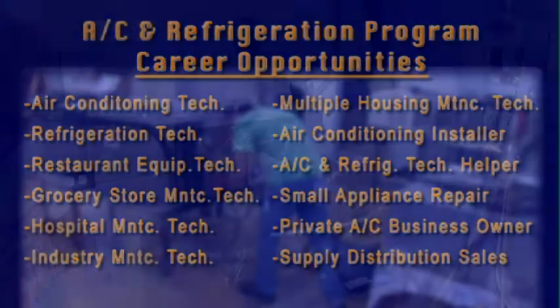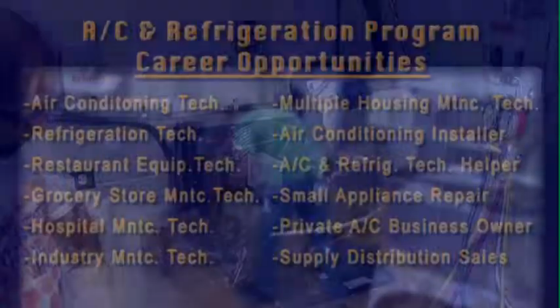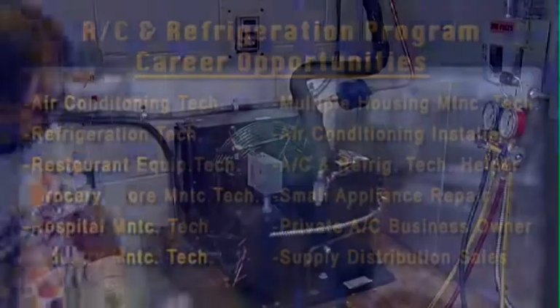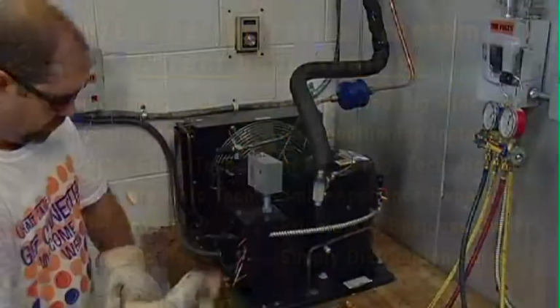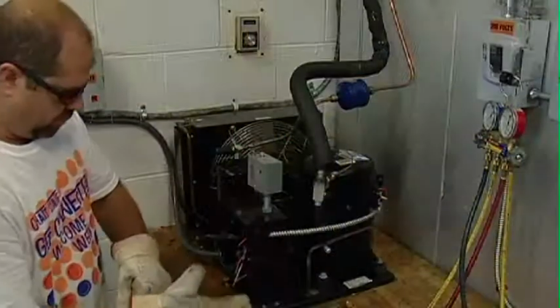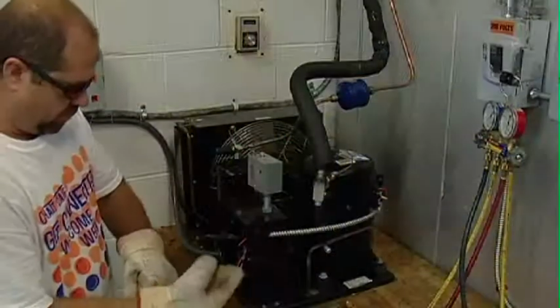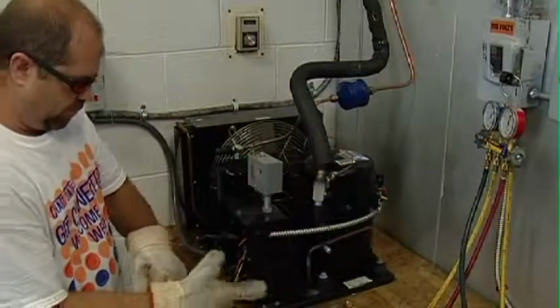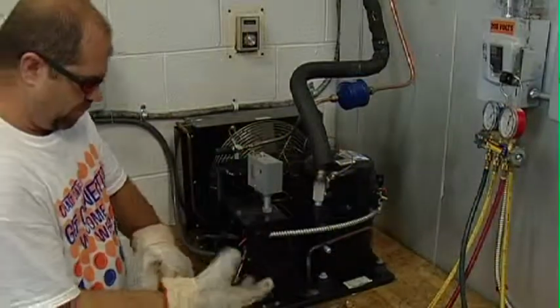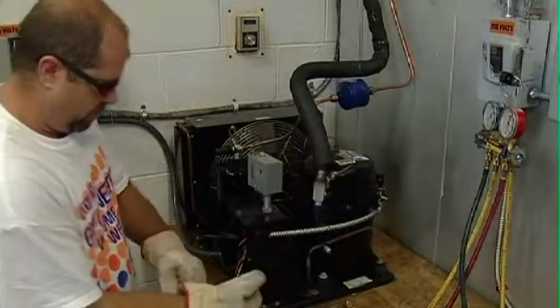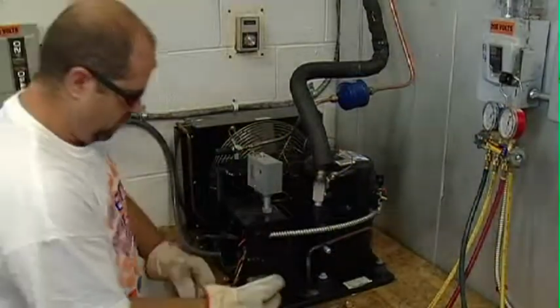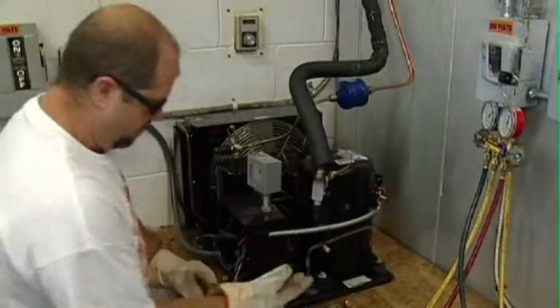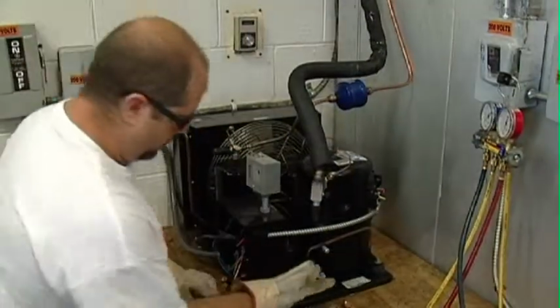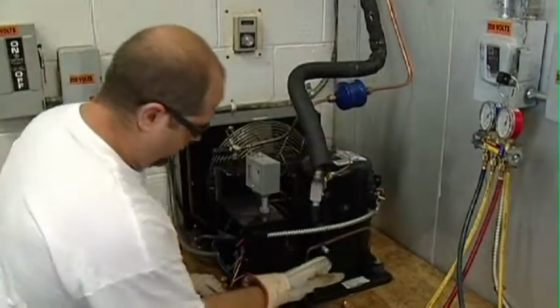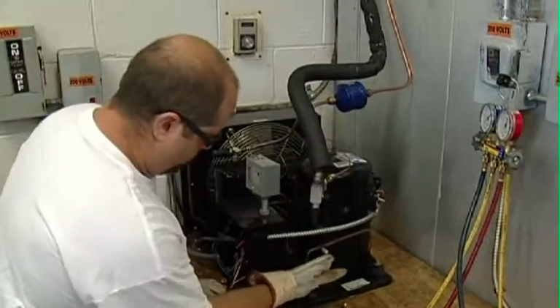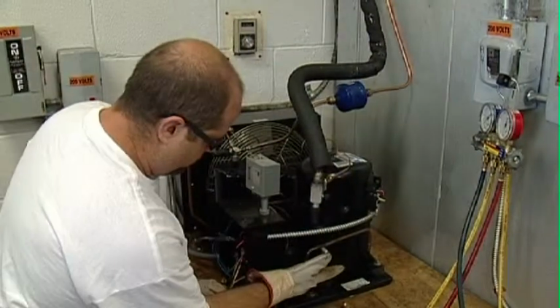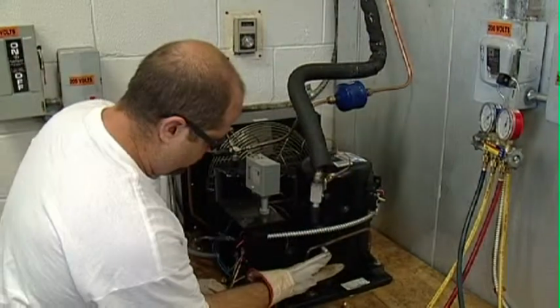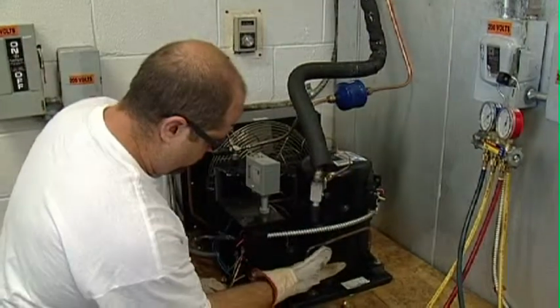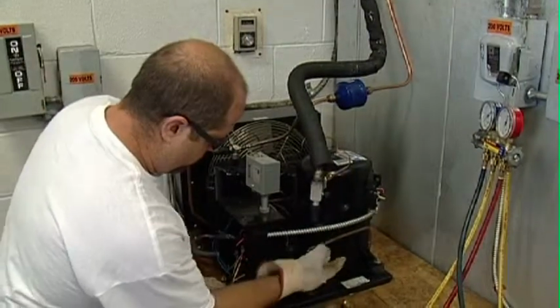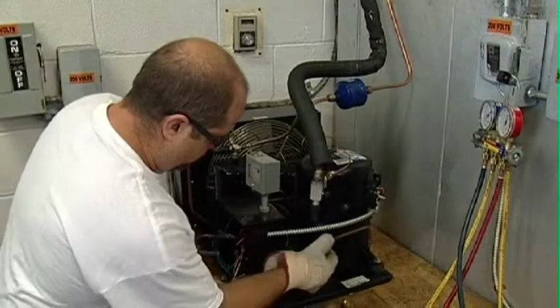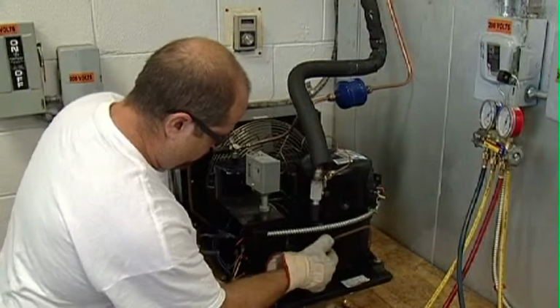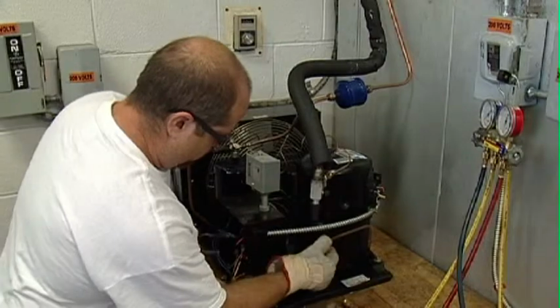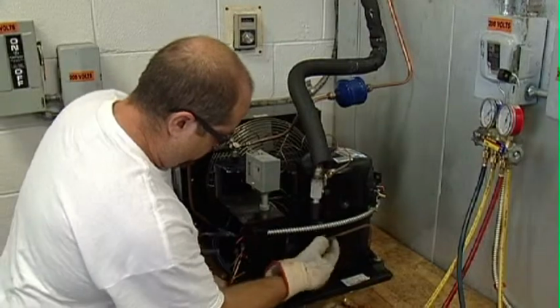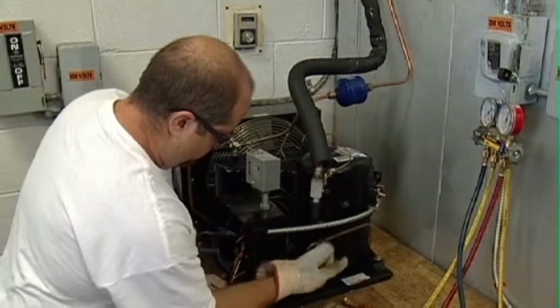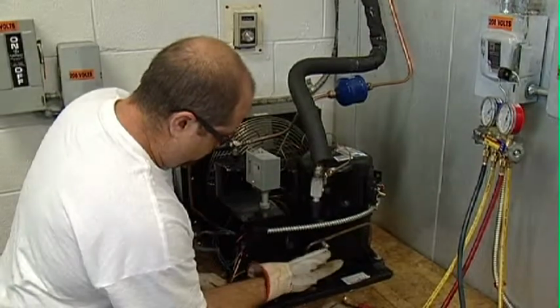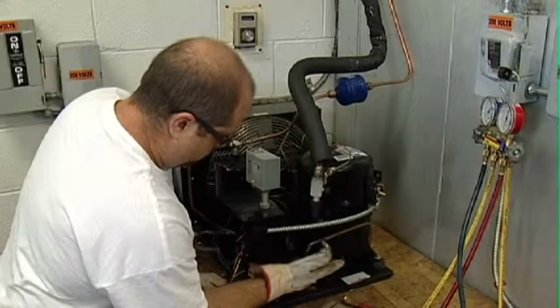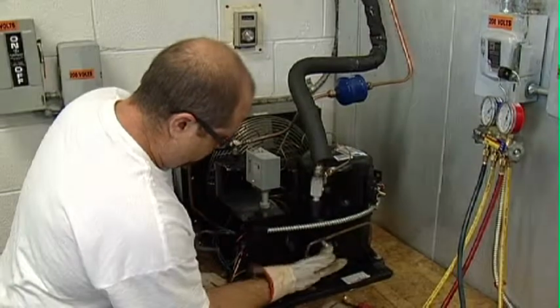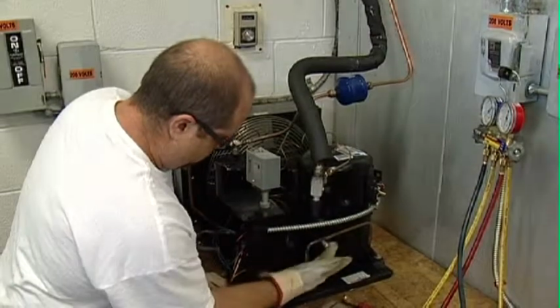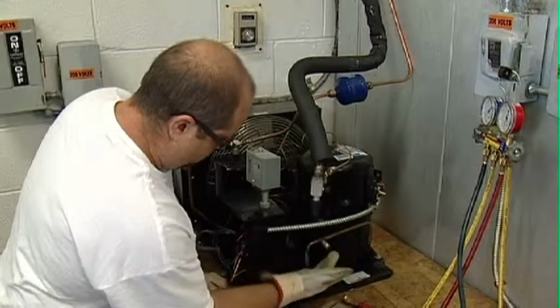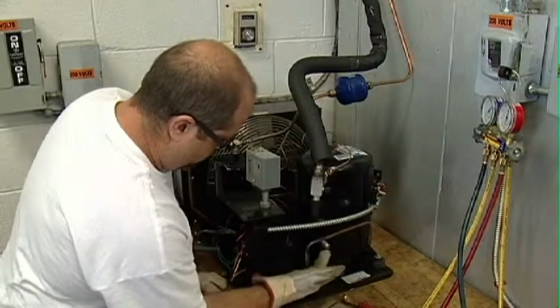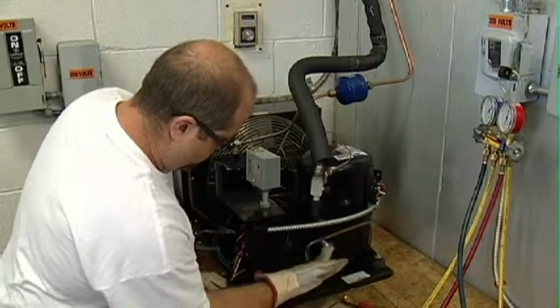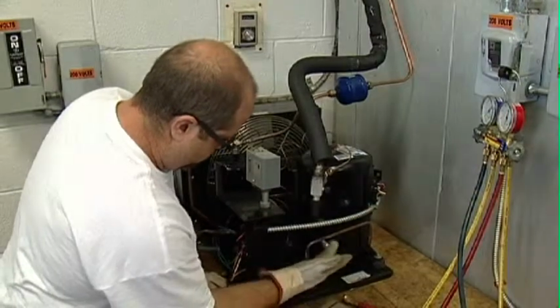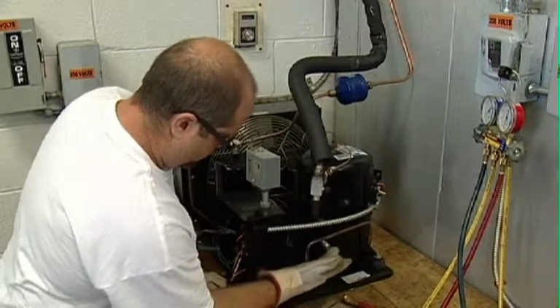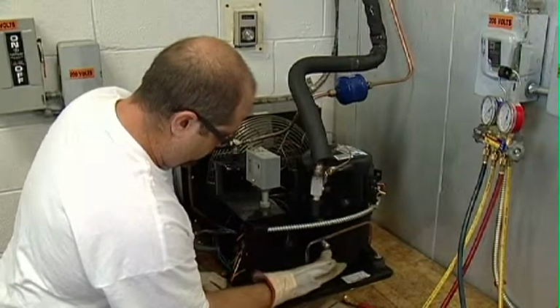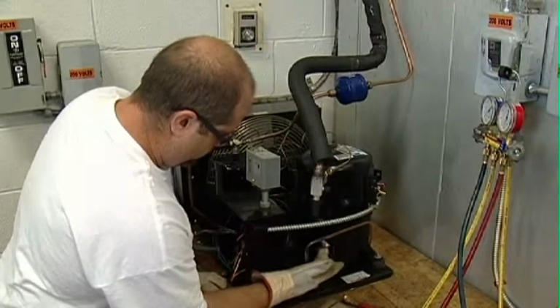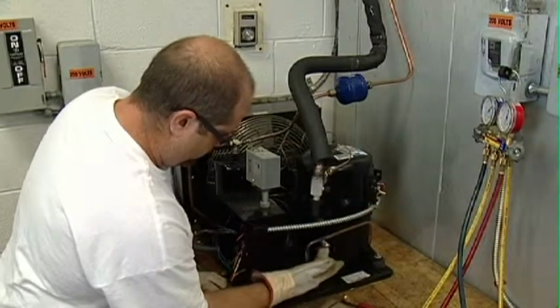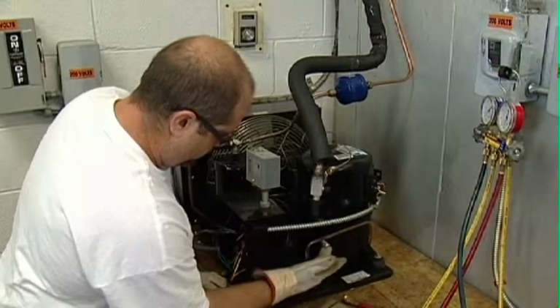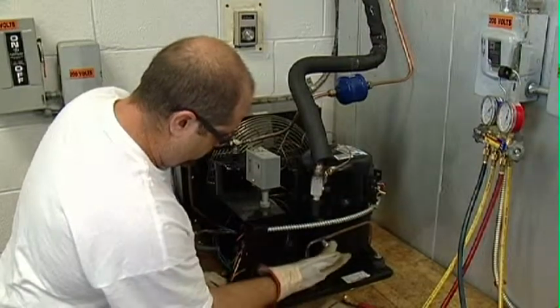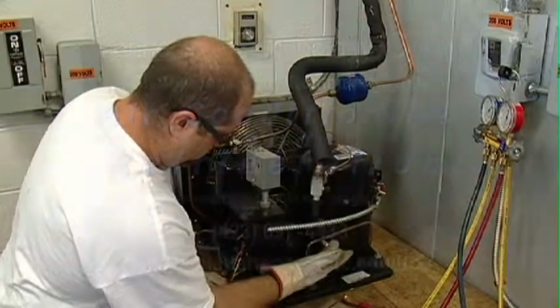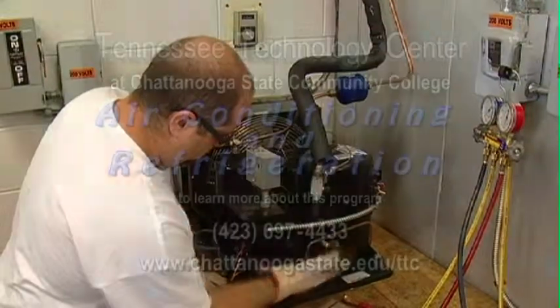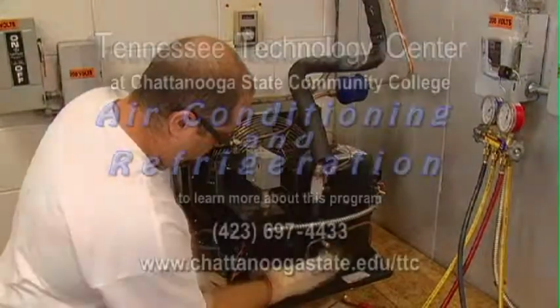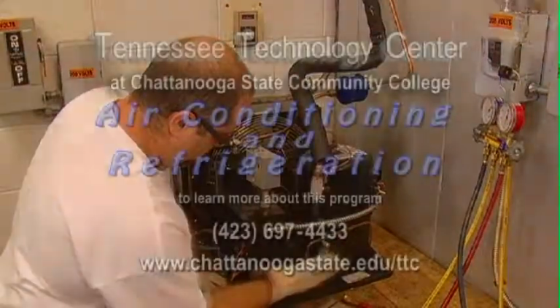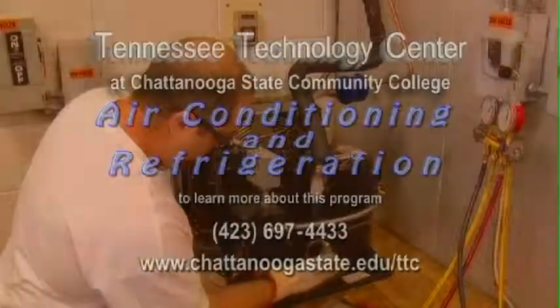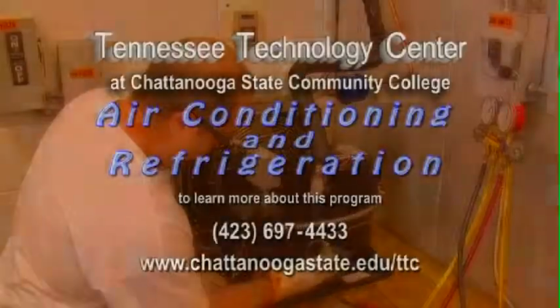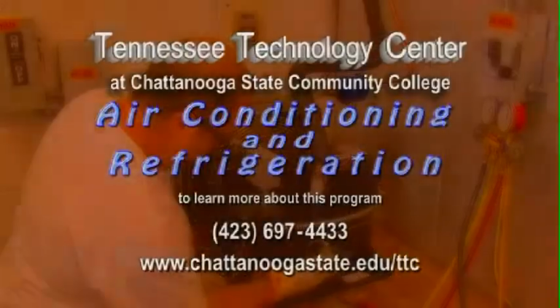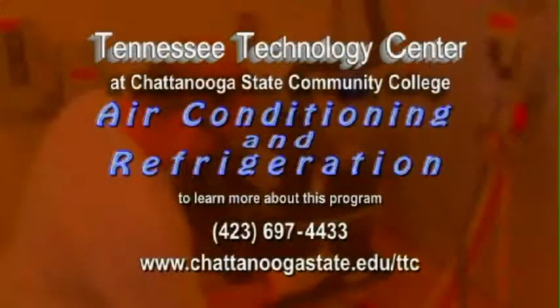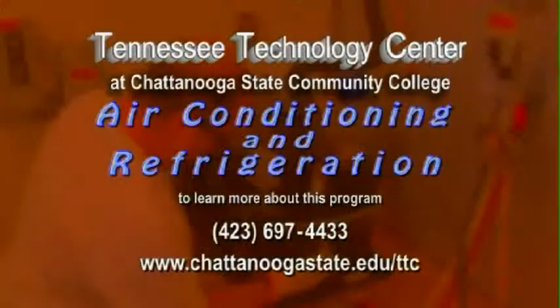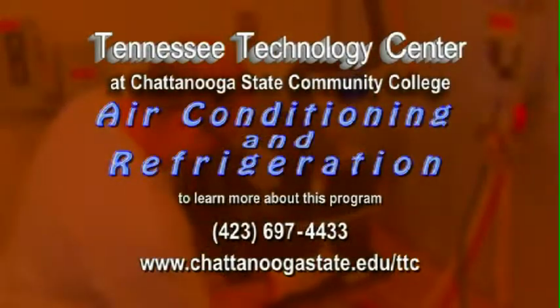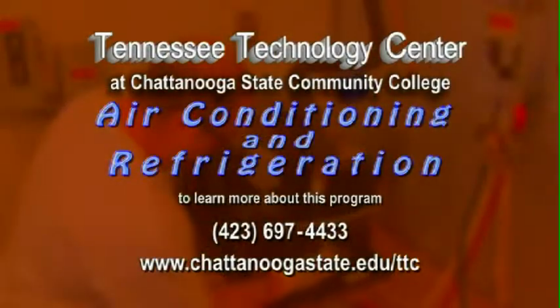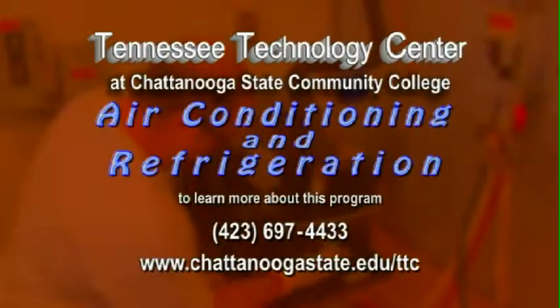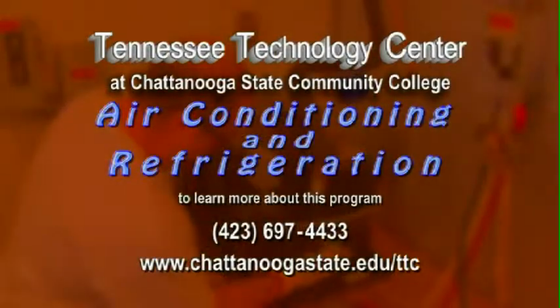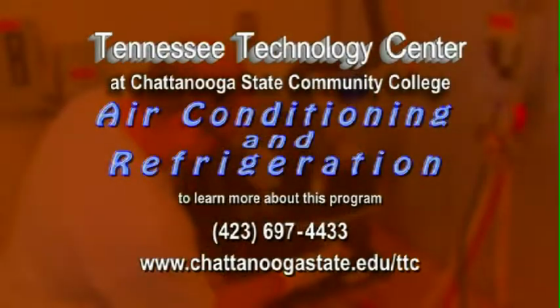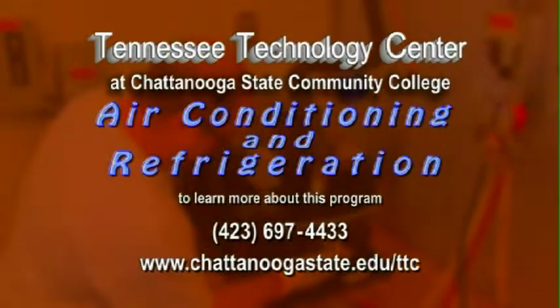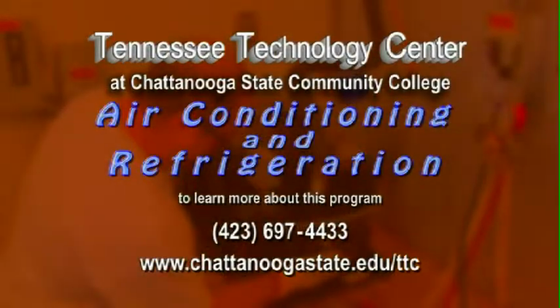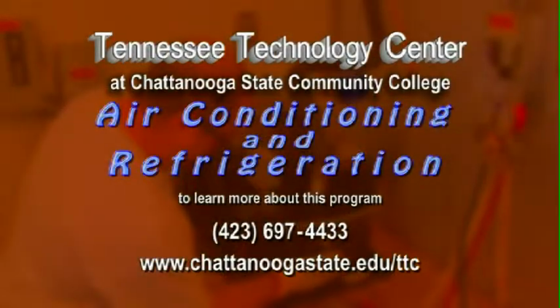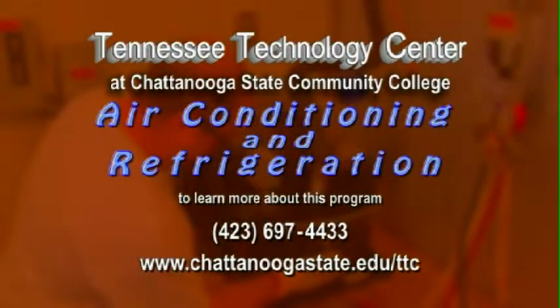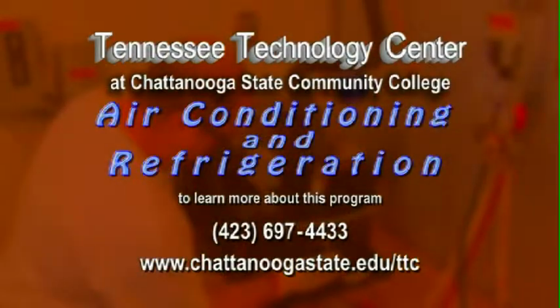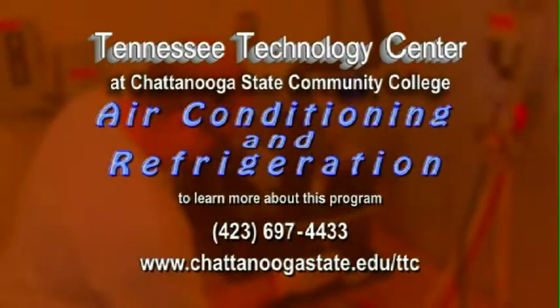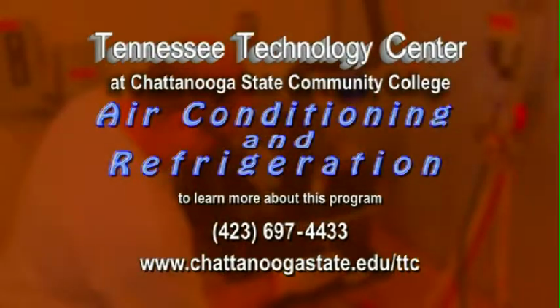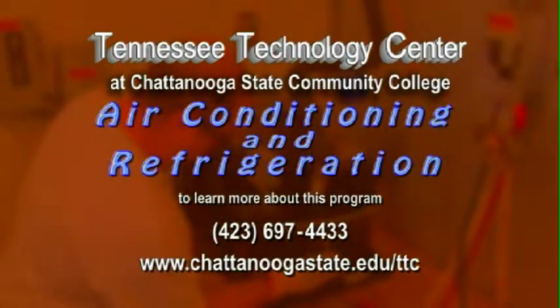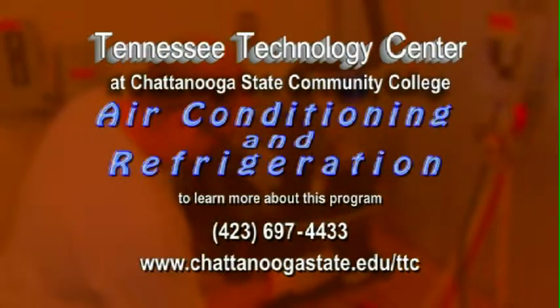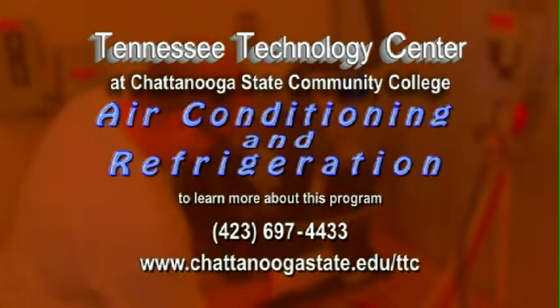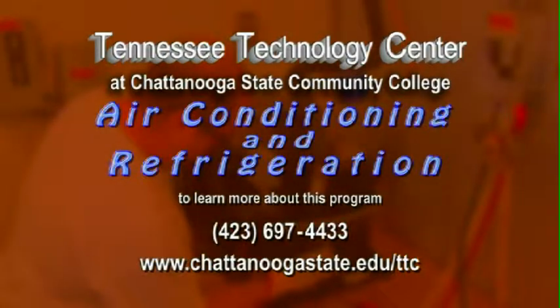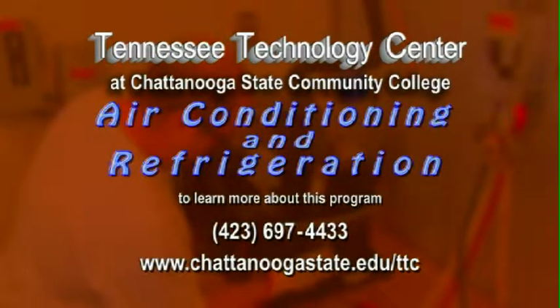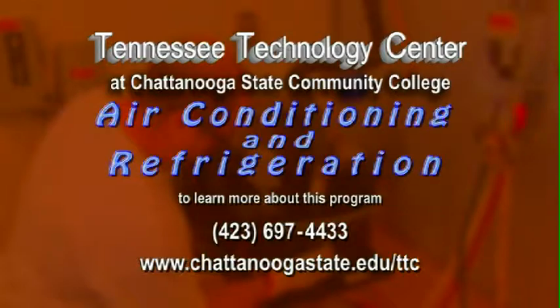A new career could be yours with the air conditioning and refrigeration program through the Tennessee Technology Center at Chattanooga State.